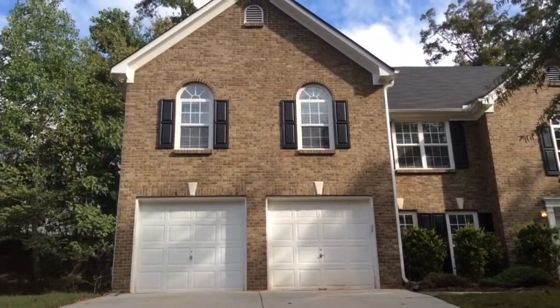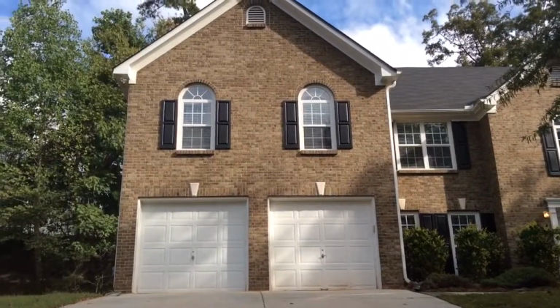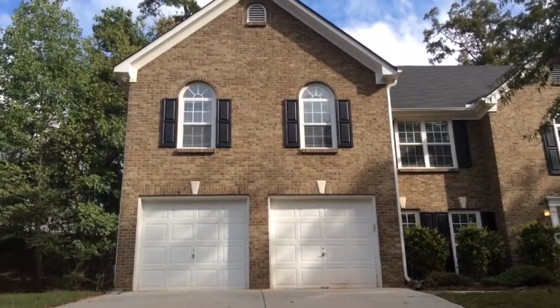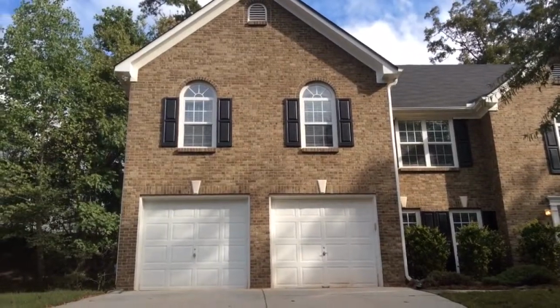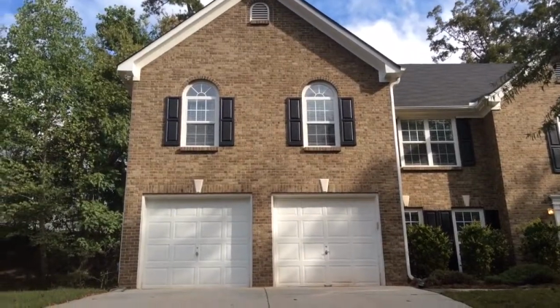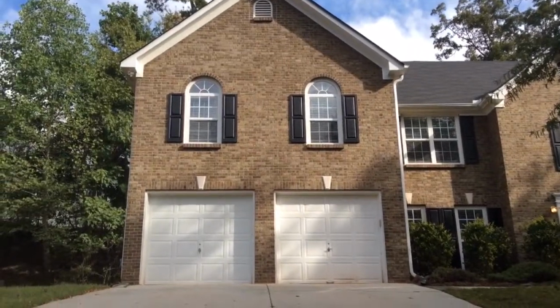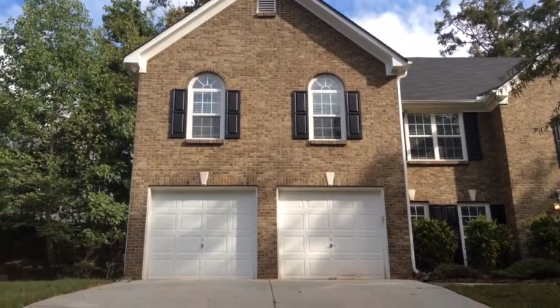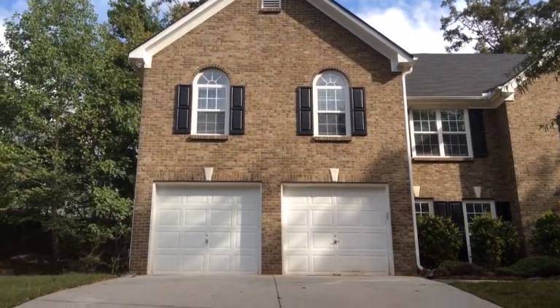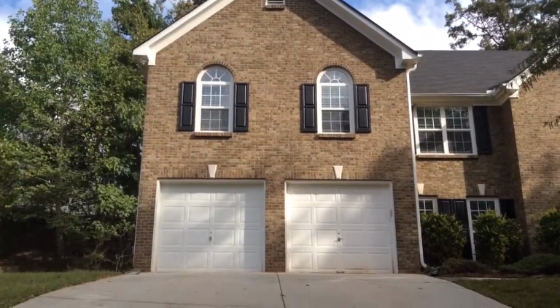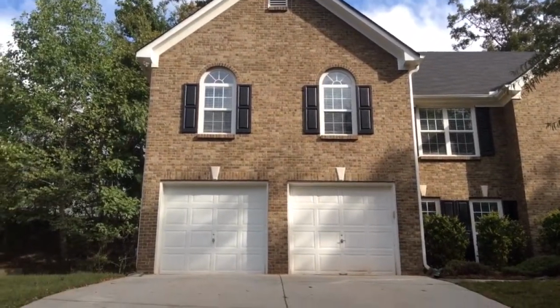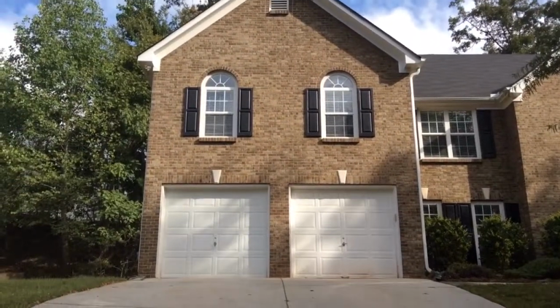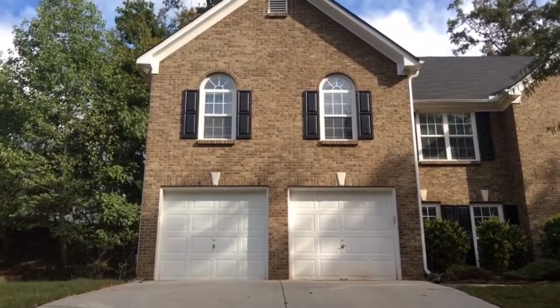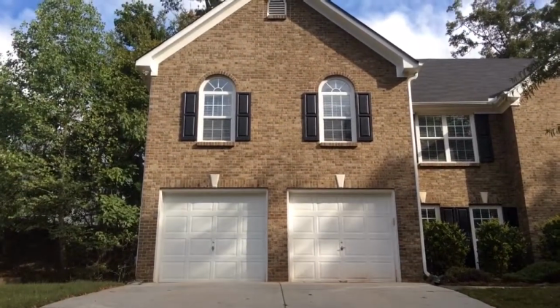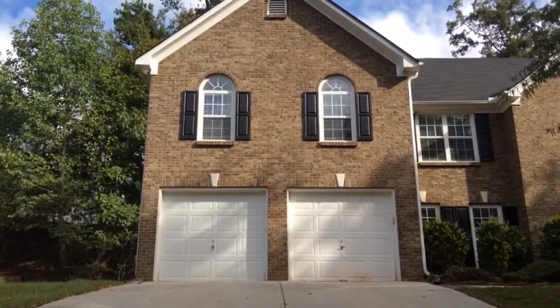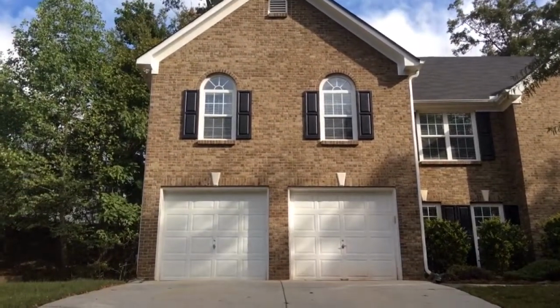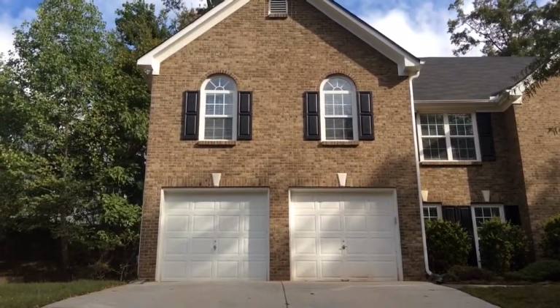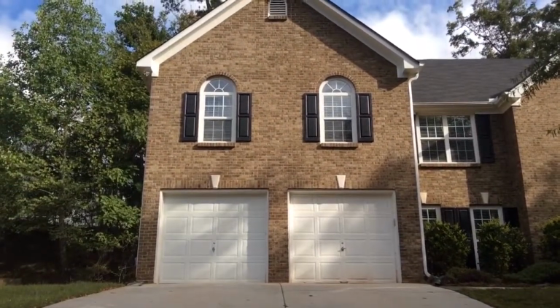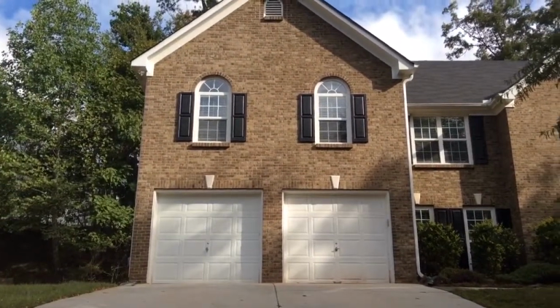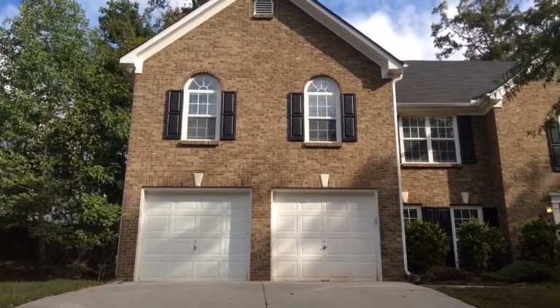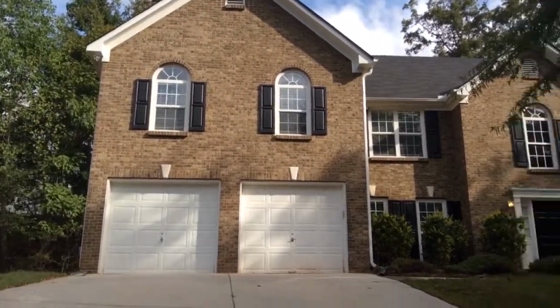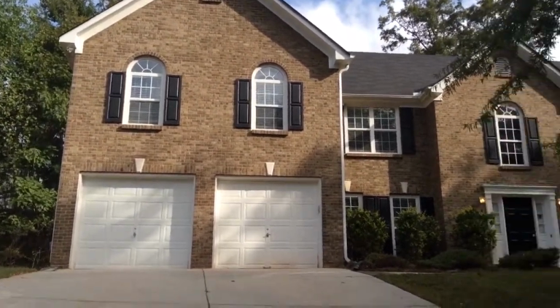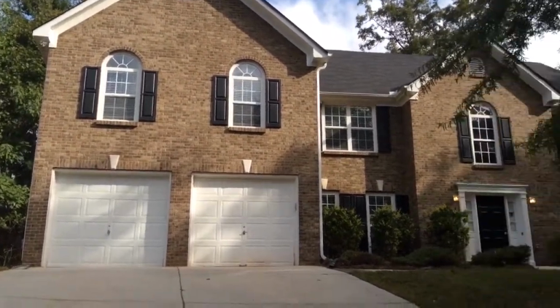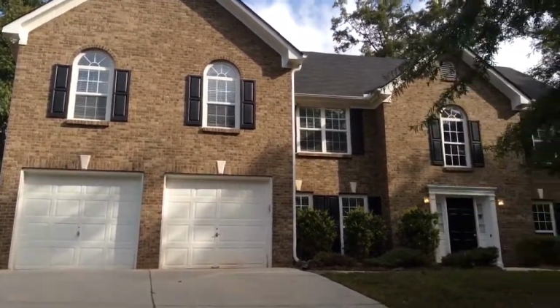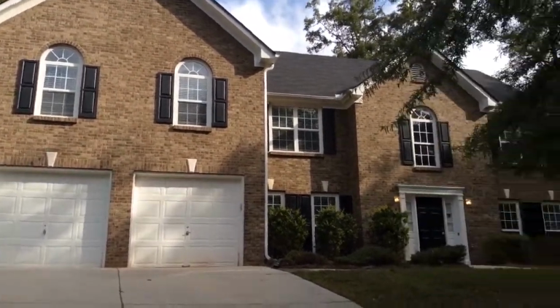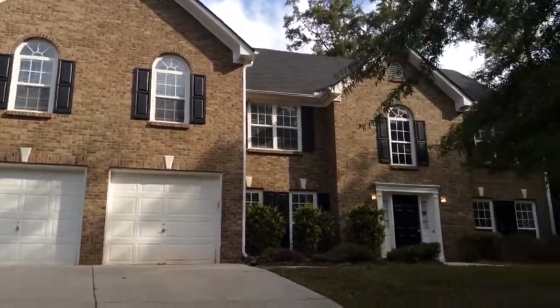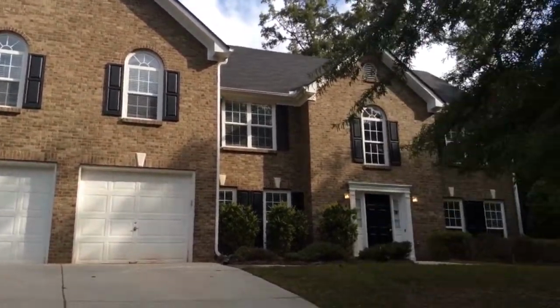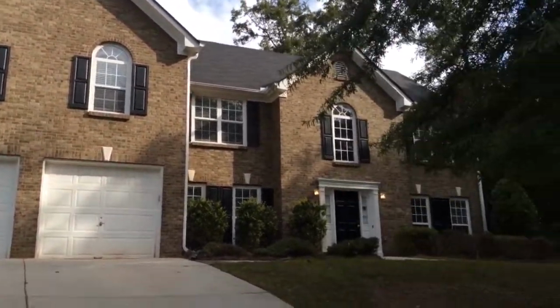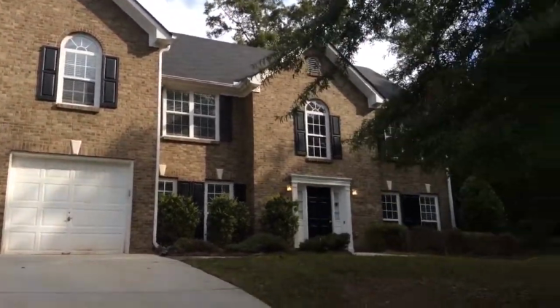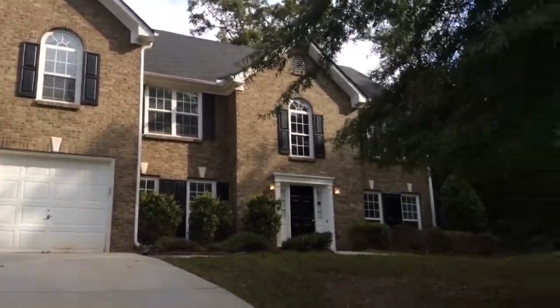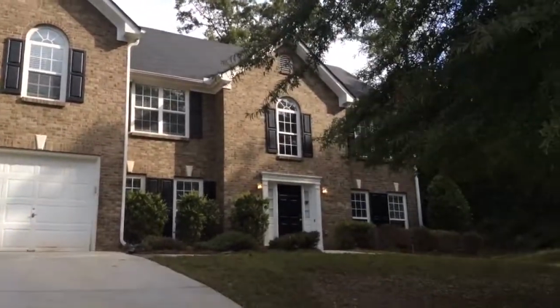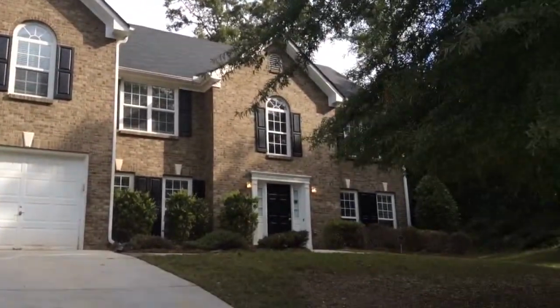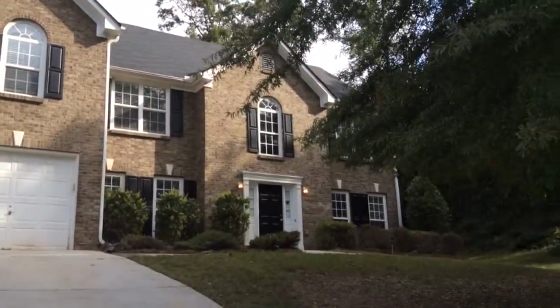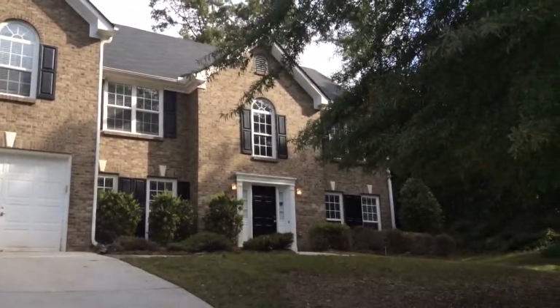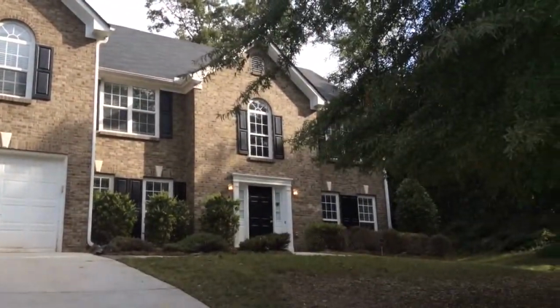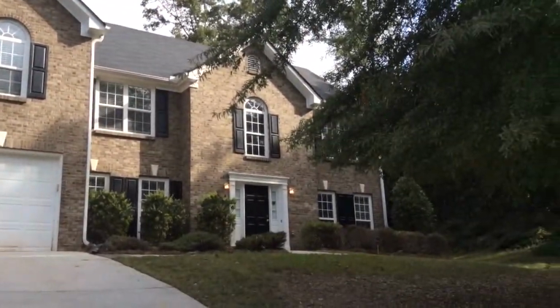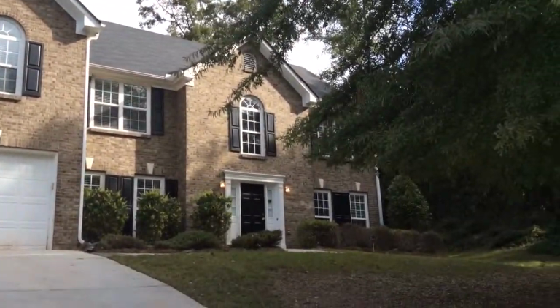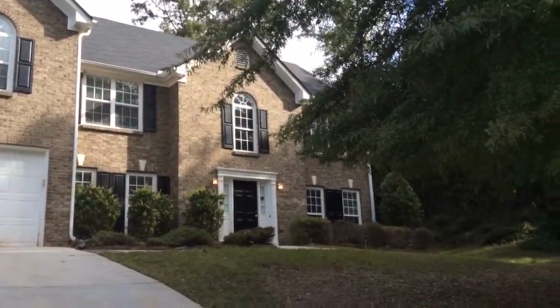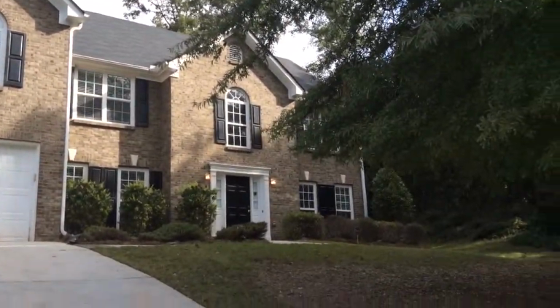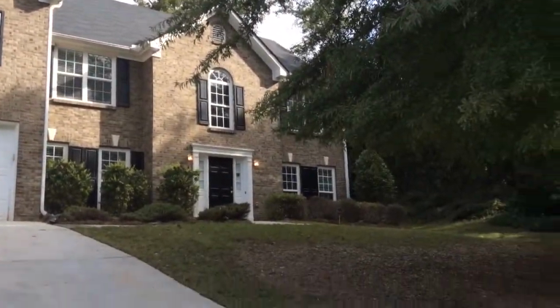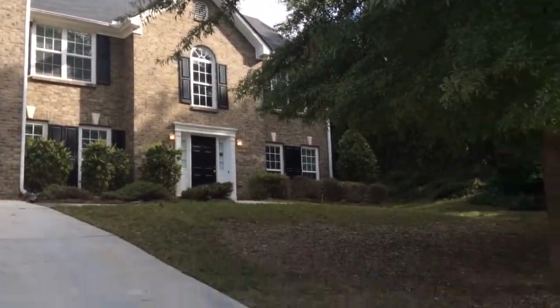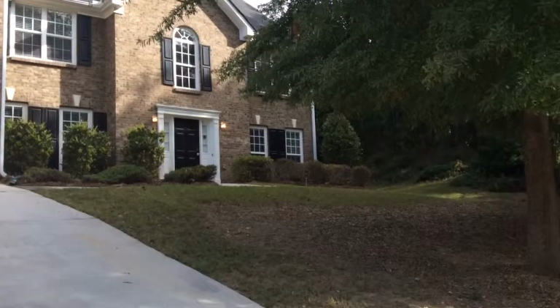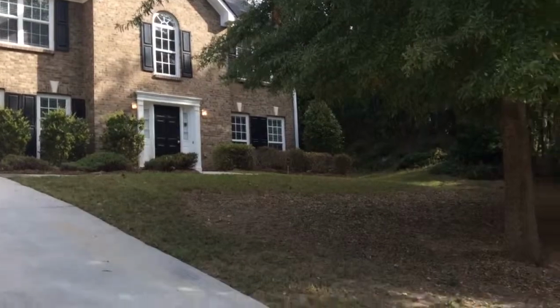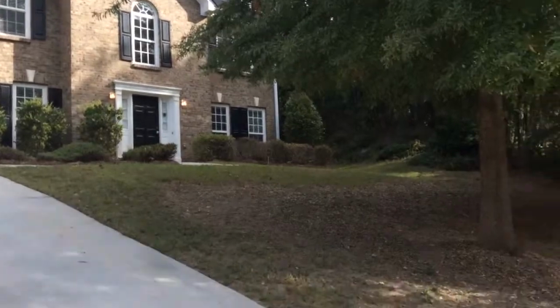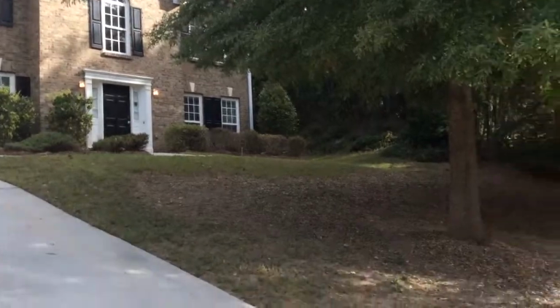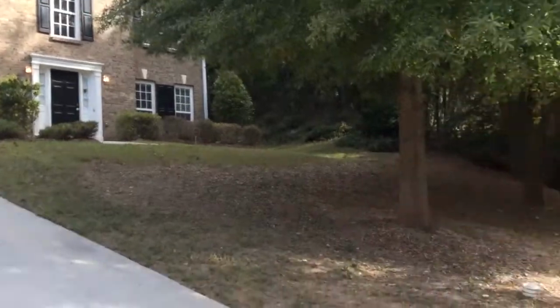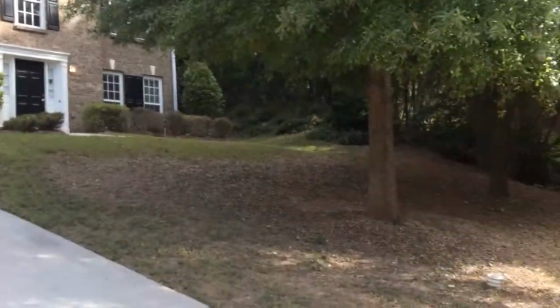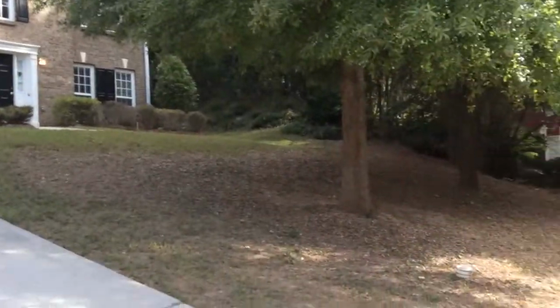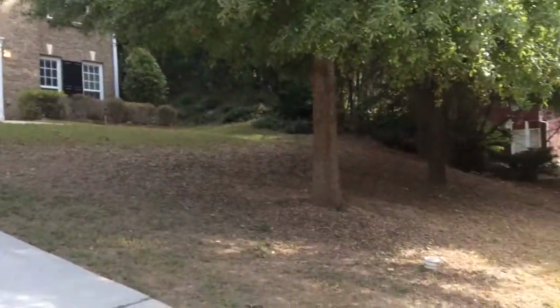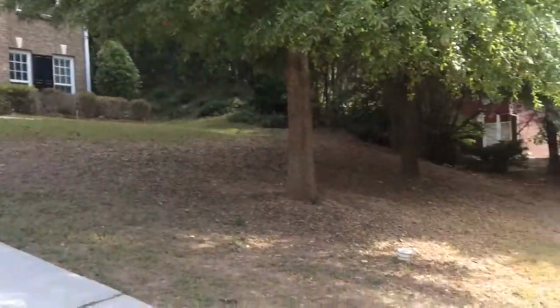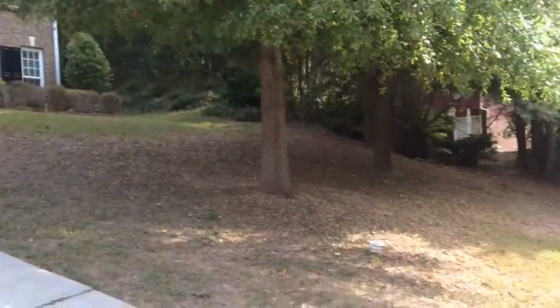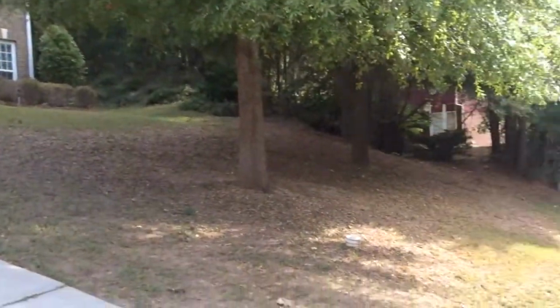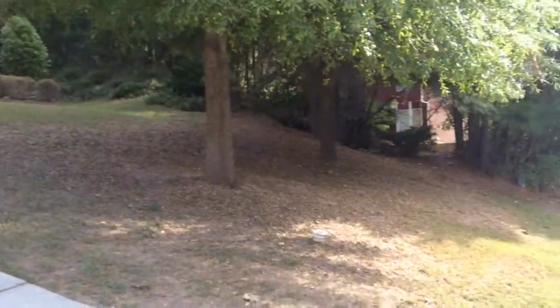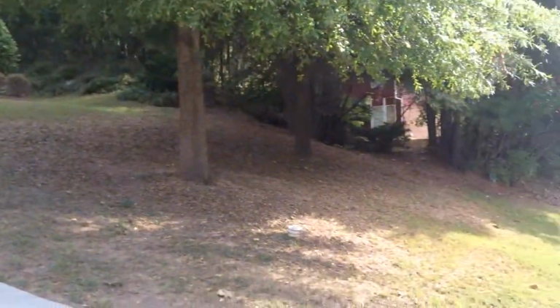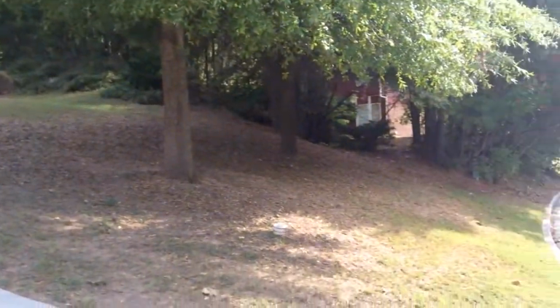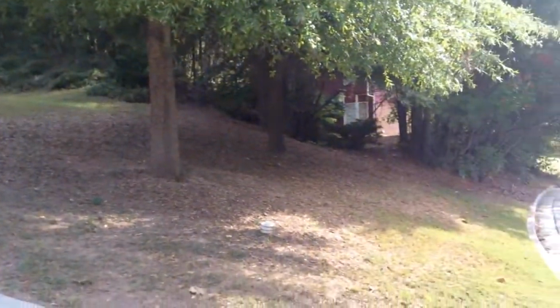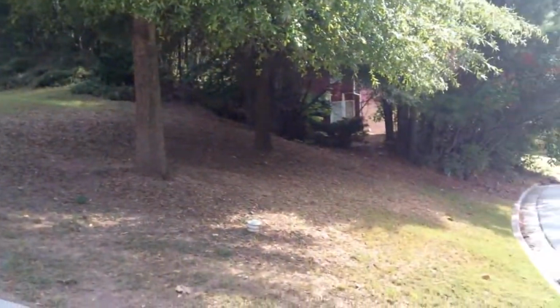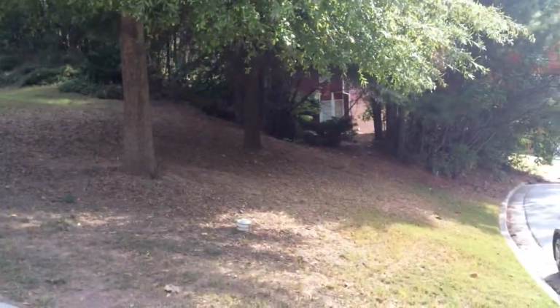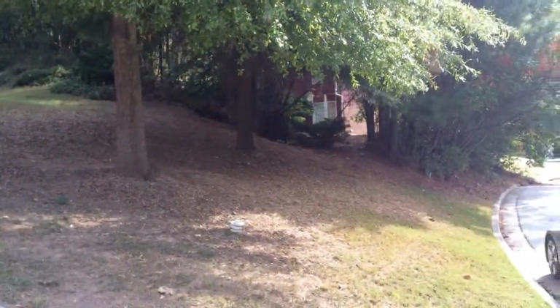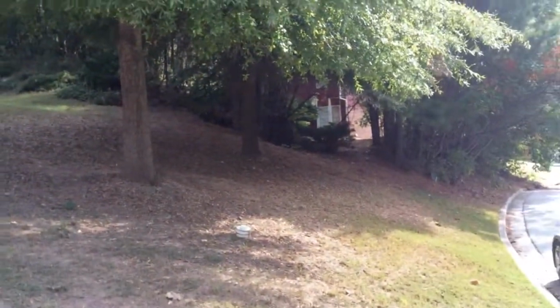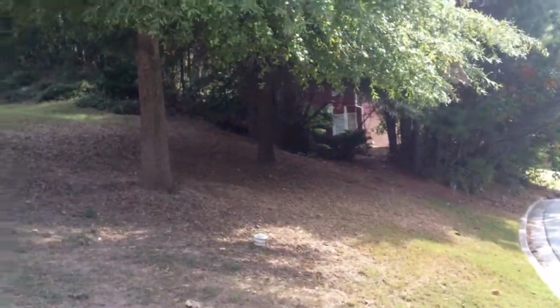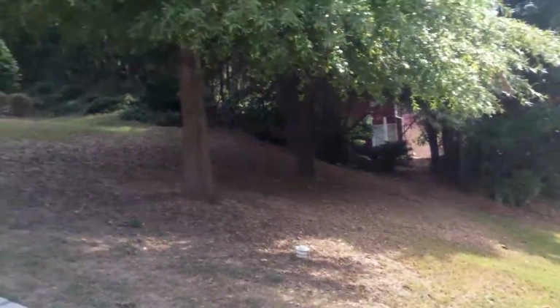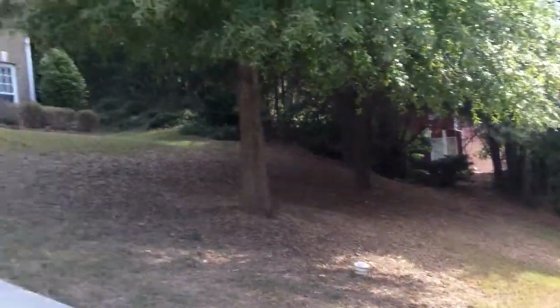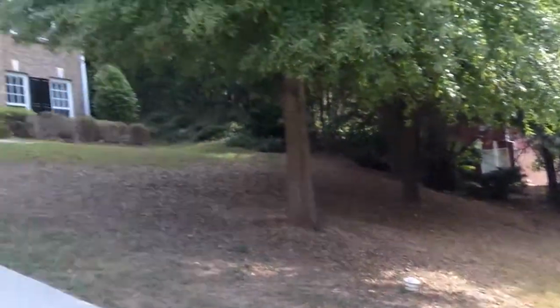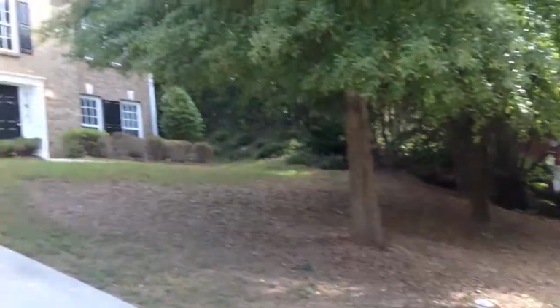Today we're at 6800 Devon Trace, Stall Mountain, Georgia, doing a move-in inspection.